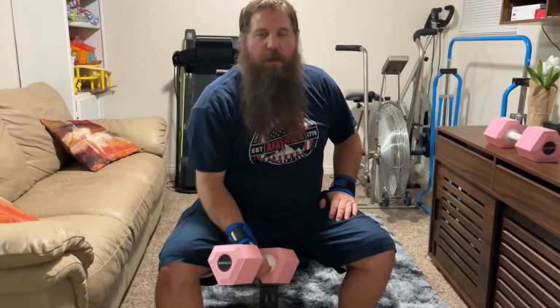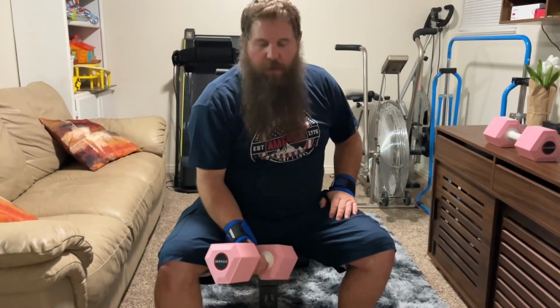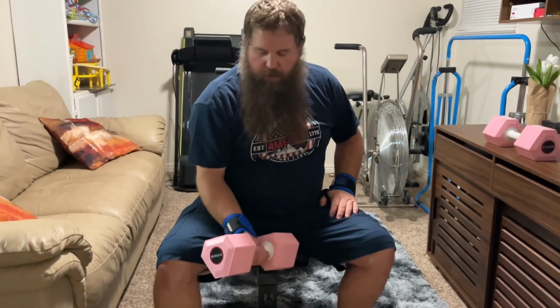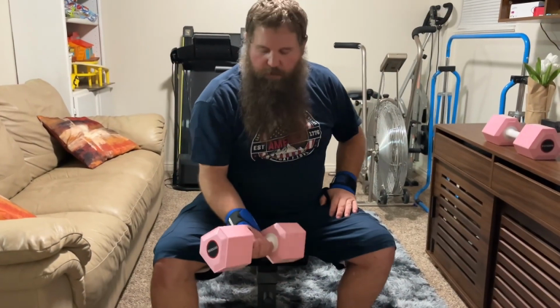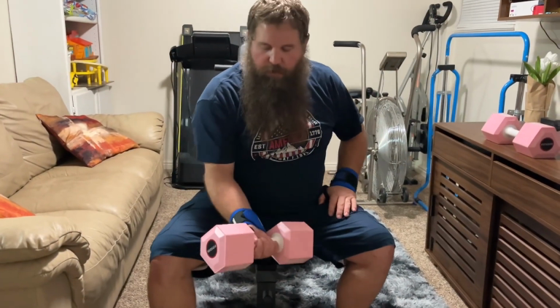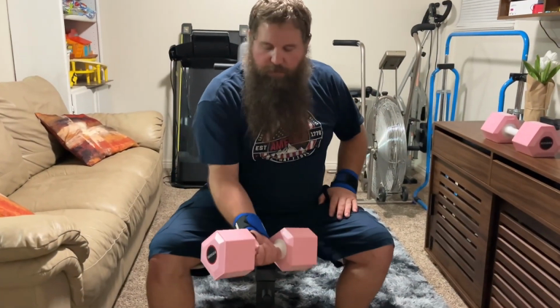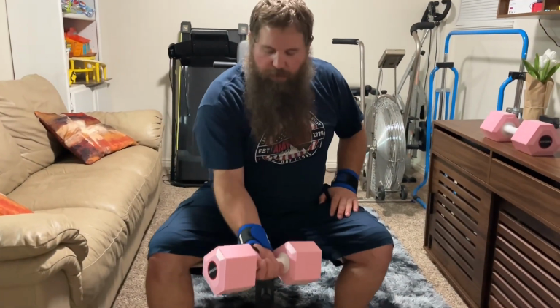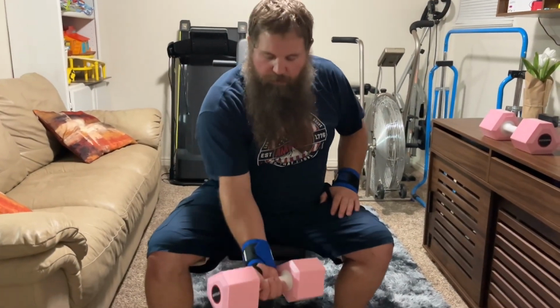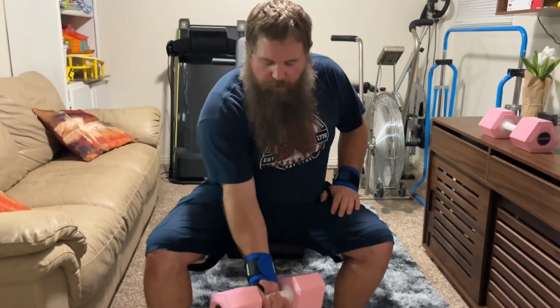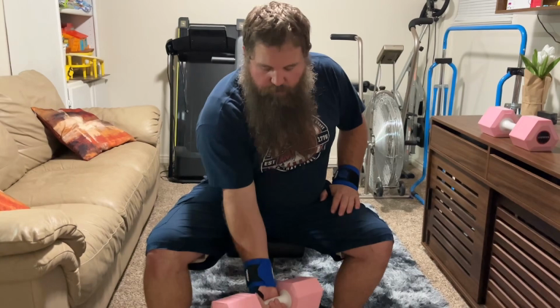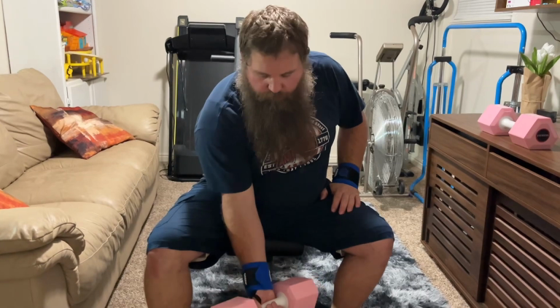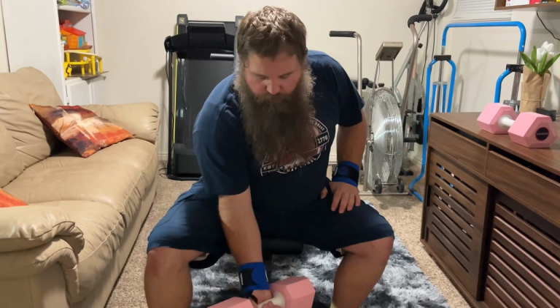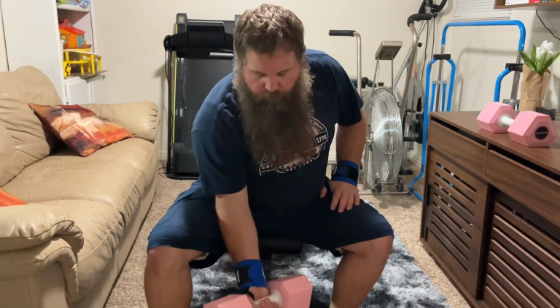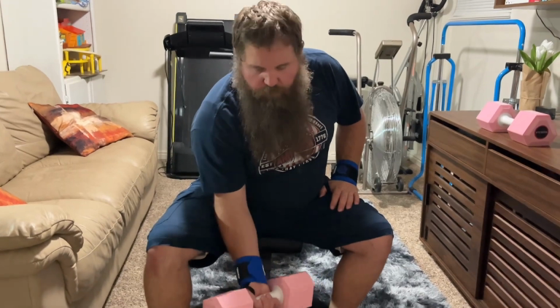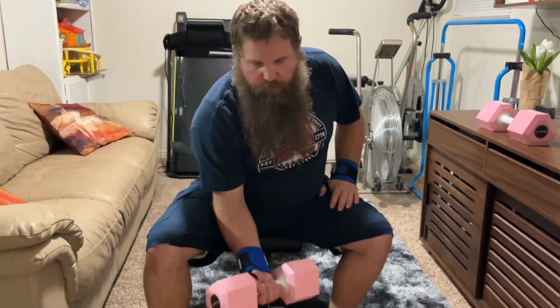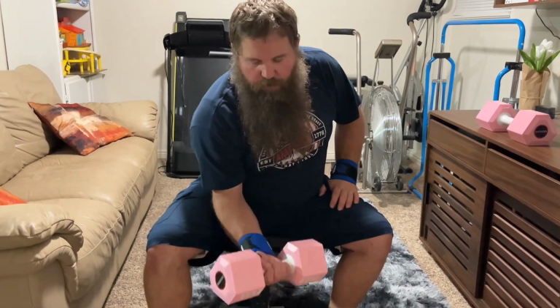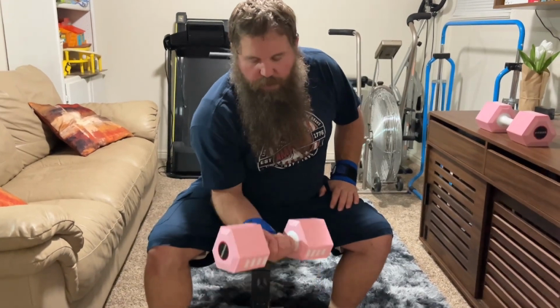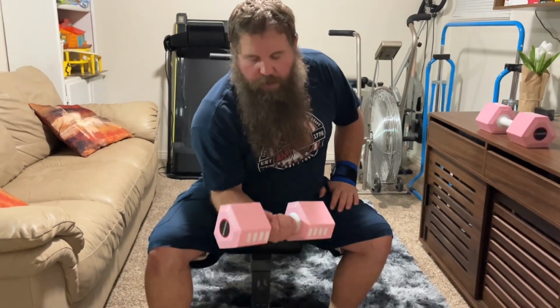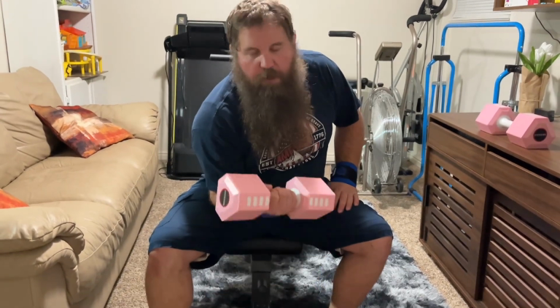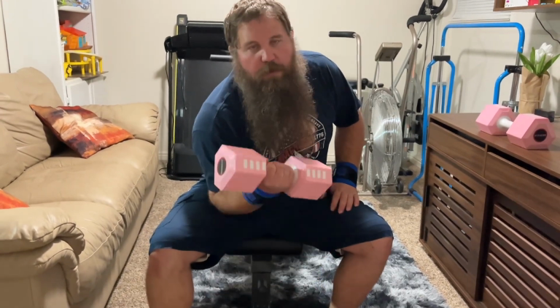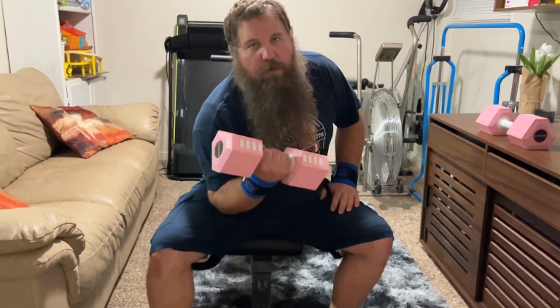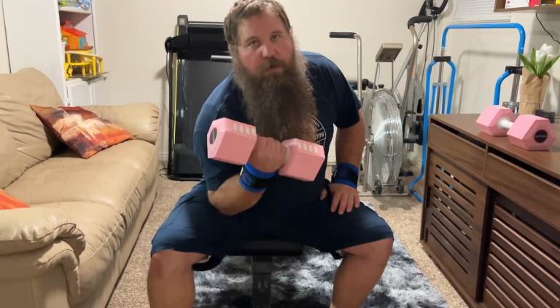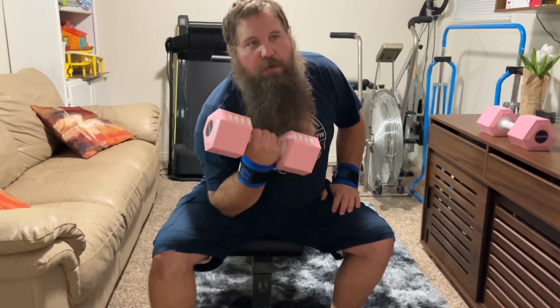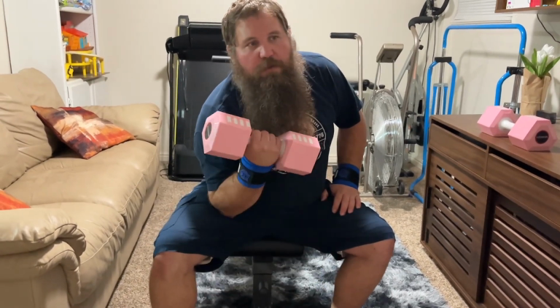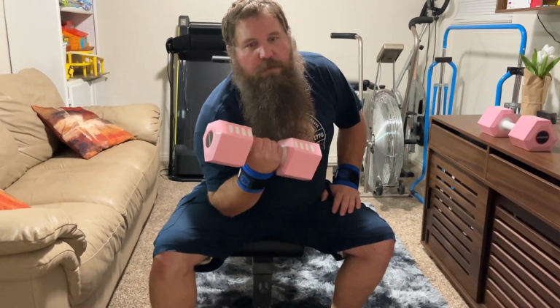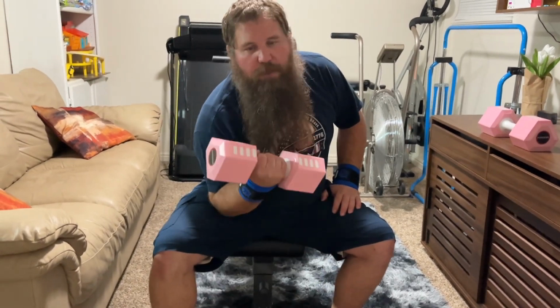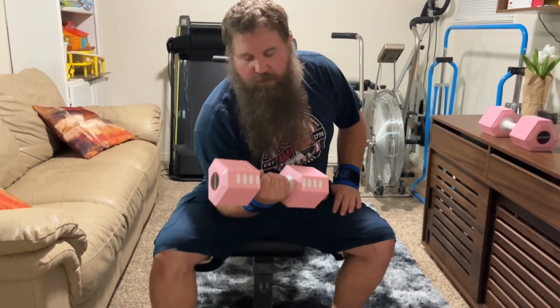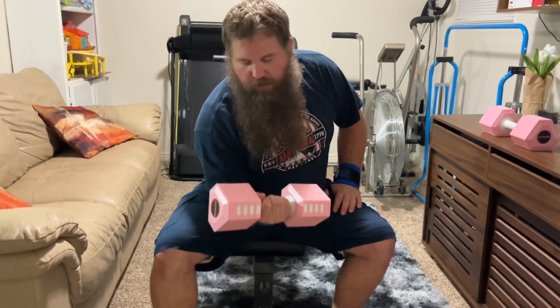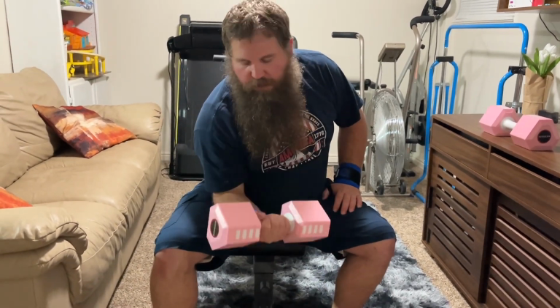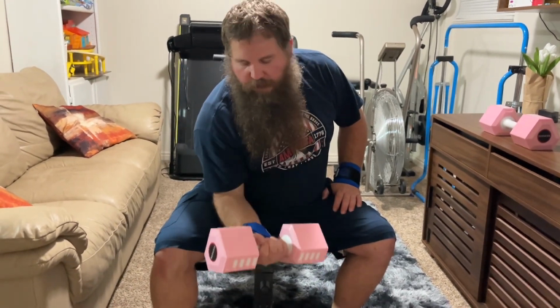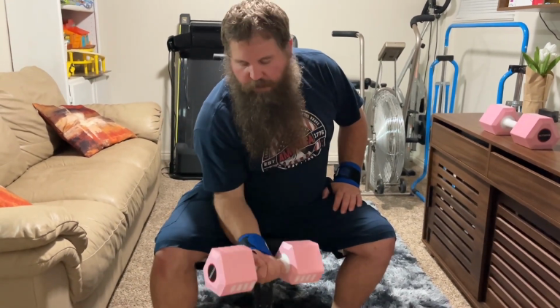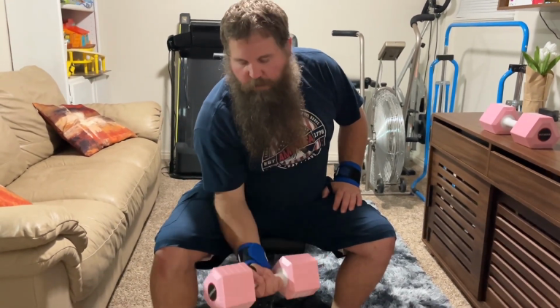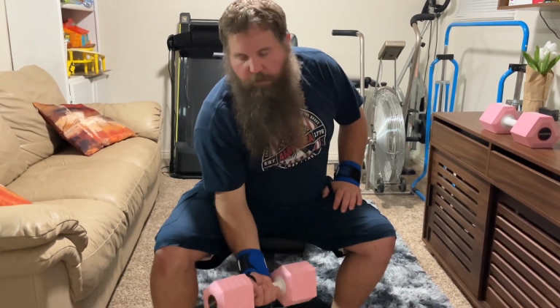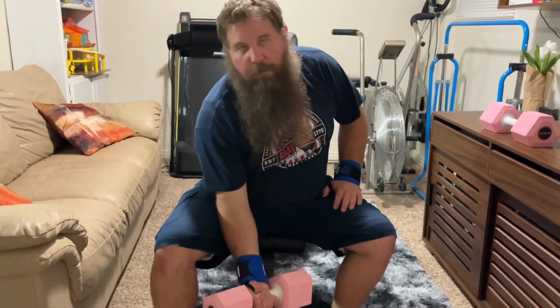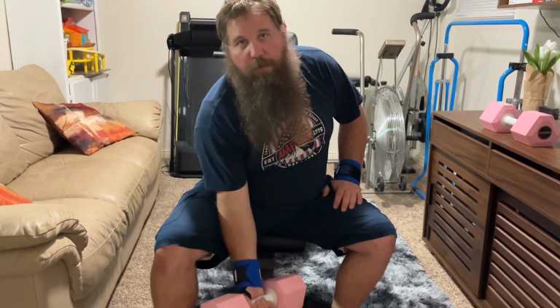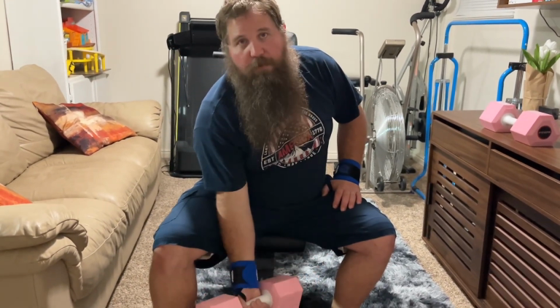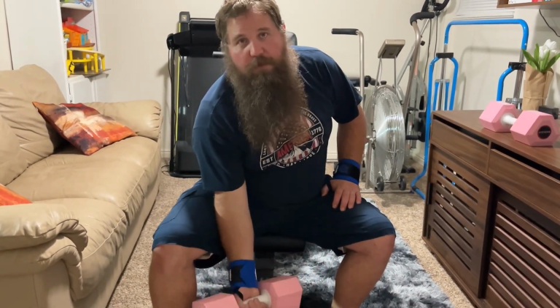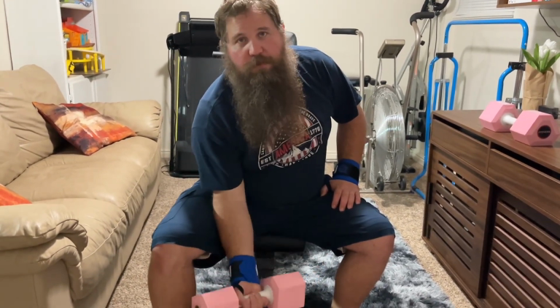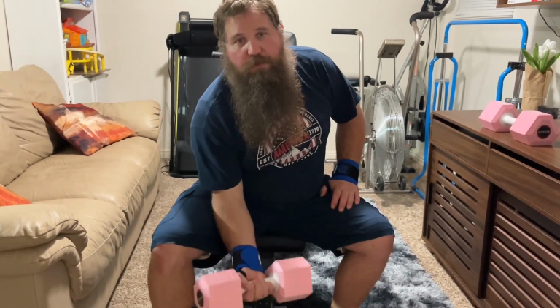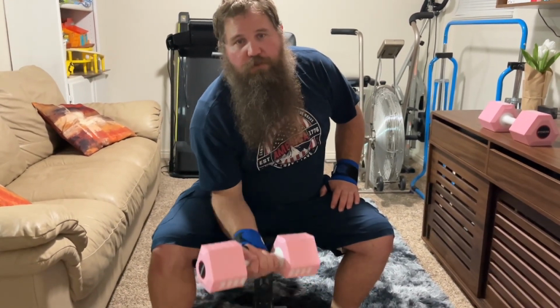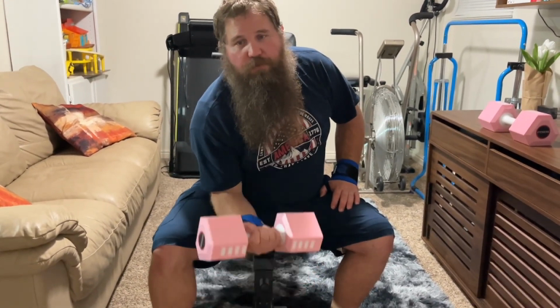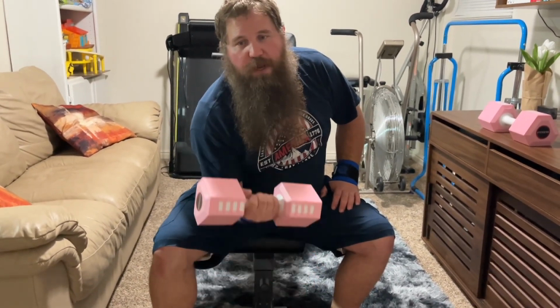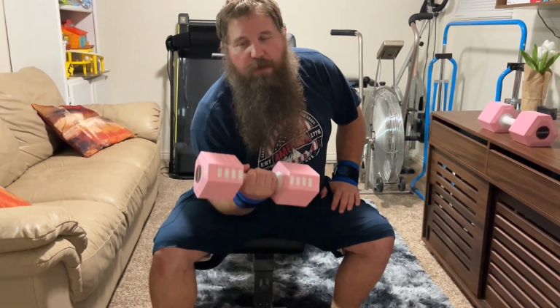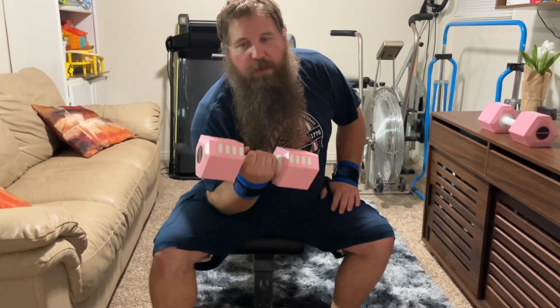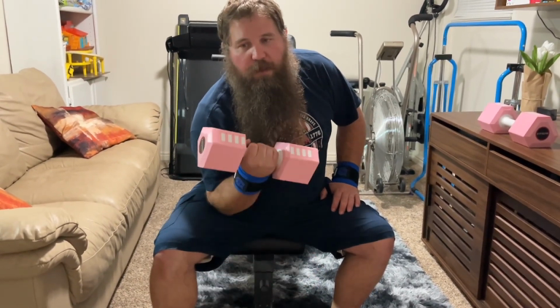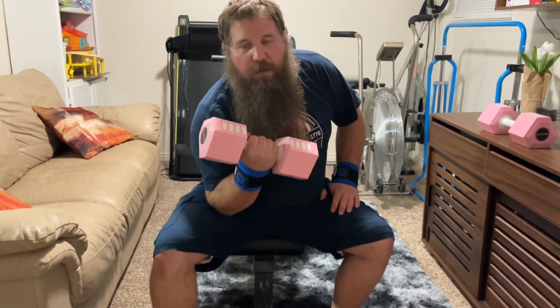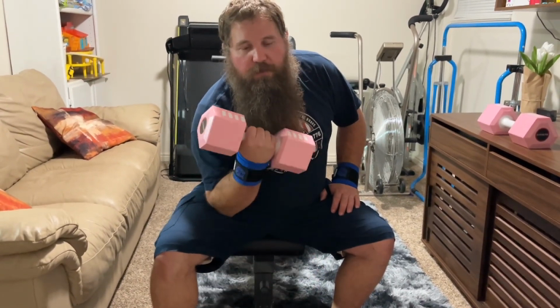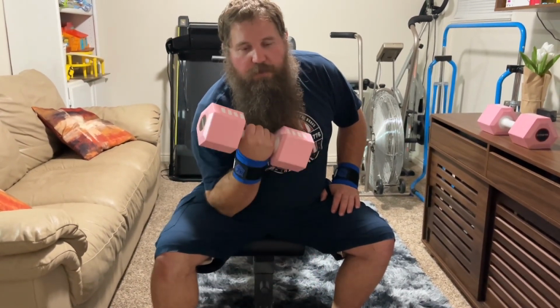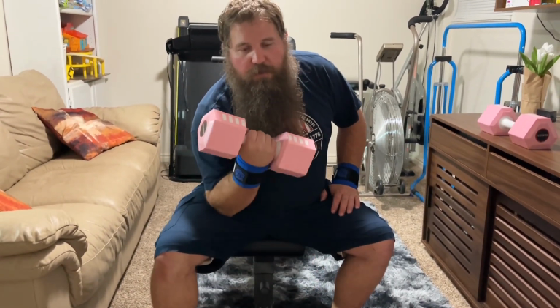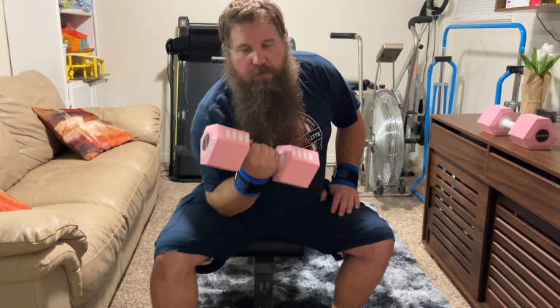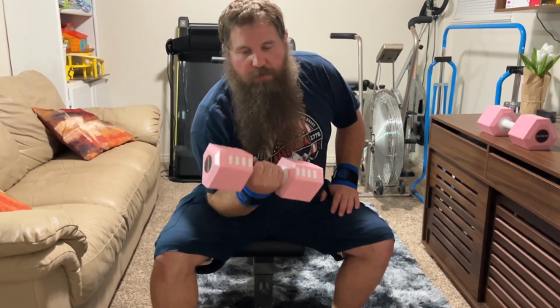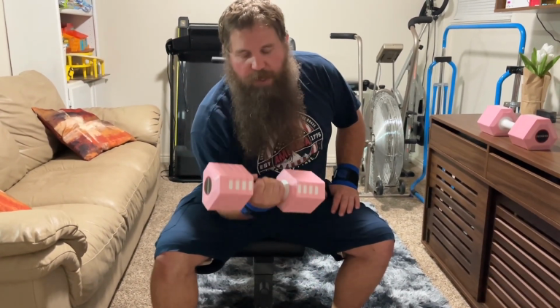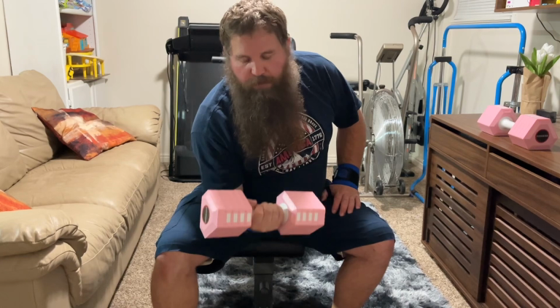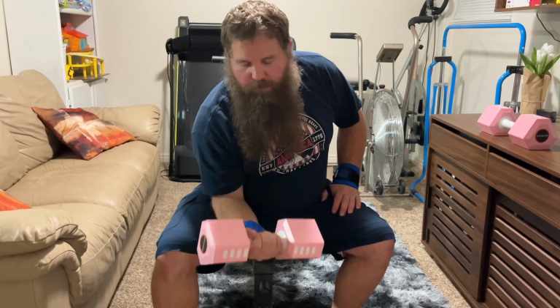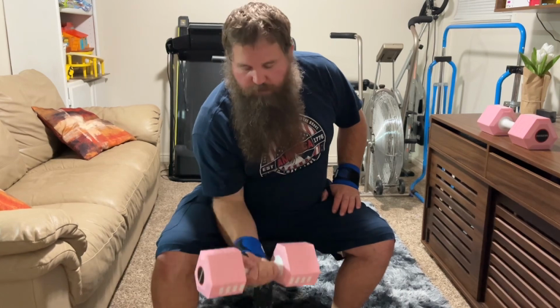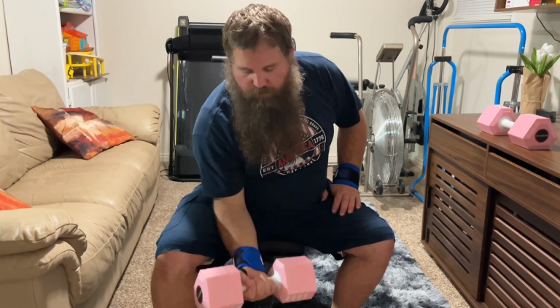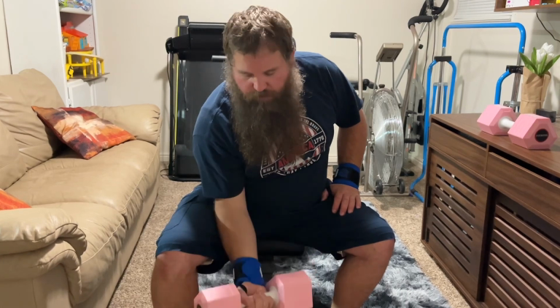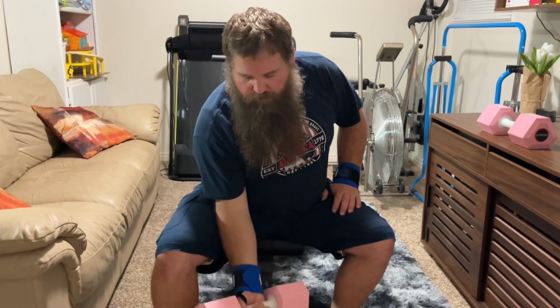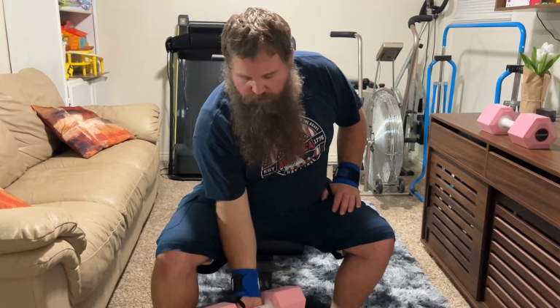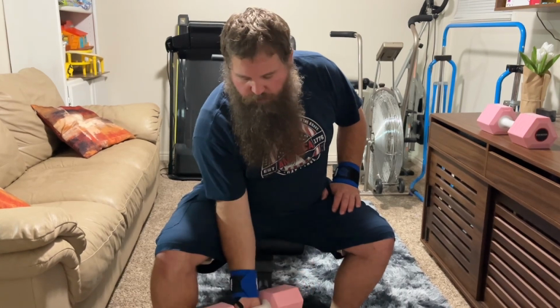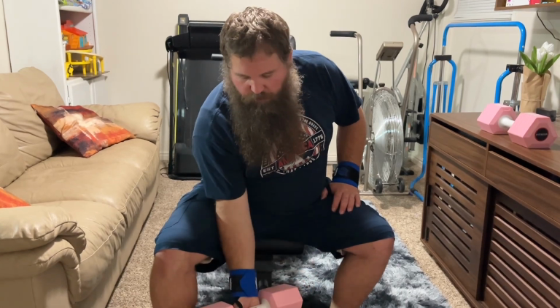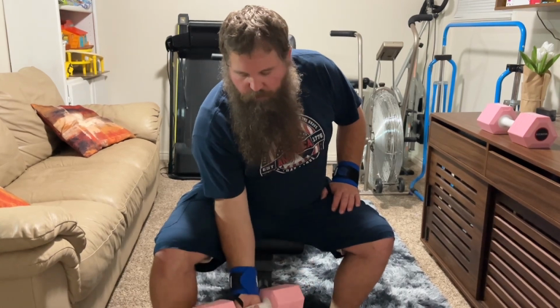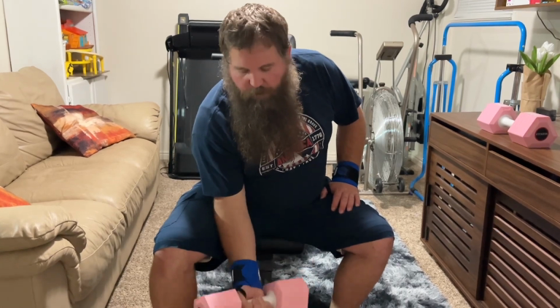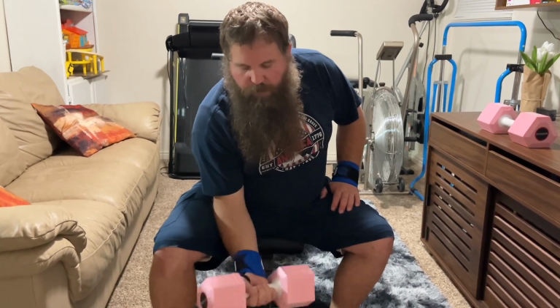These are even going to be useful for doing curls and things like that to help keep your wrist straight so you don't damage your wrist with the weight.